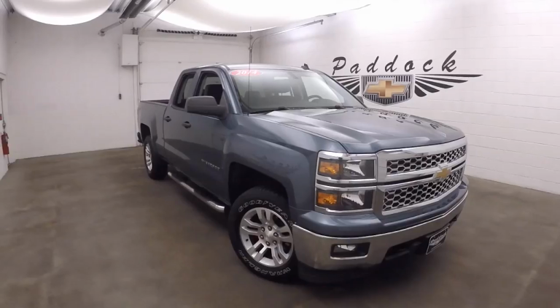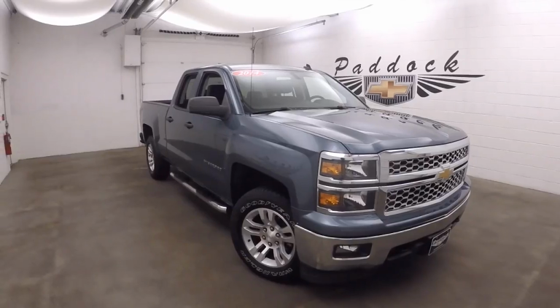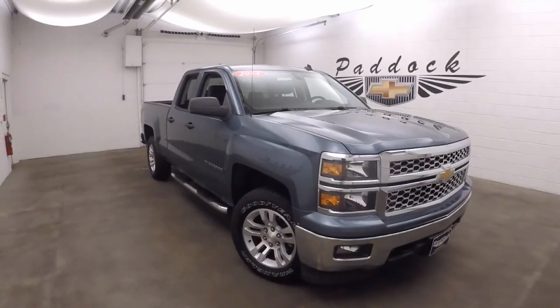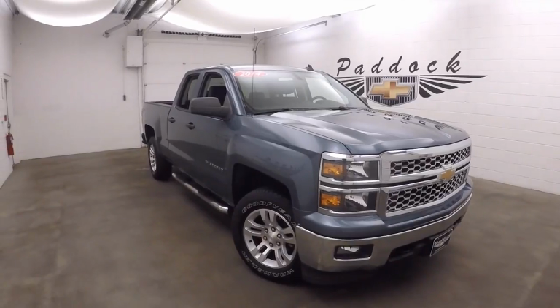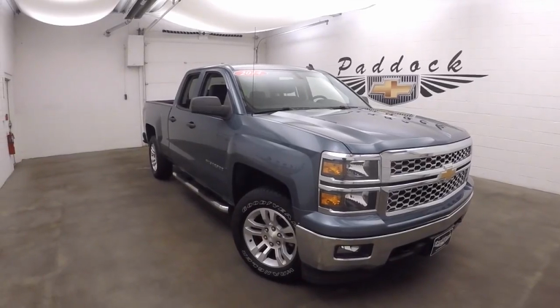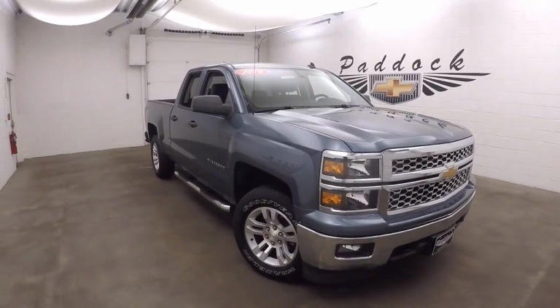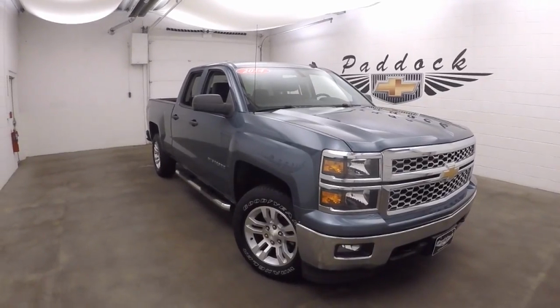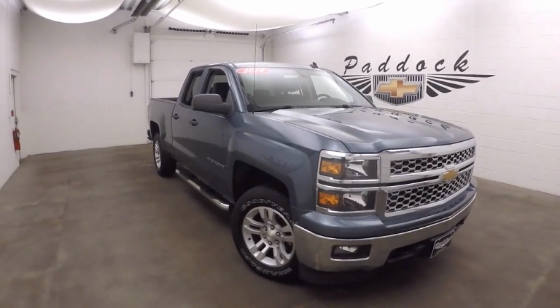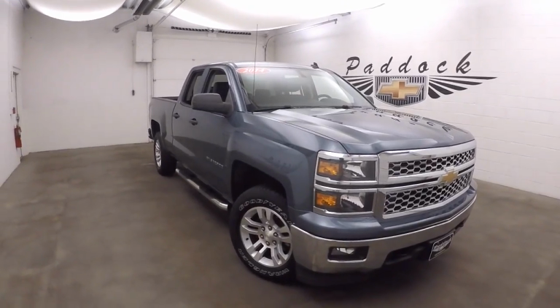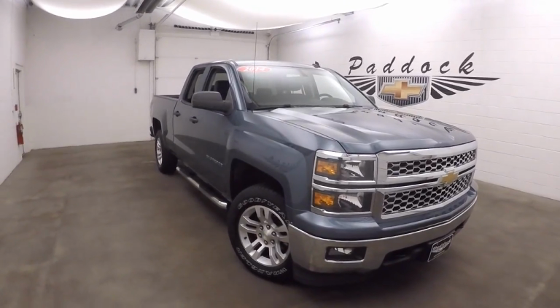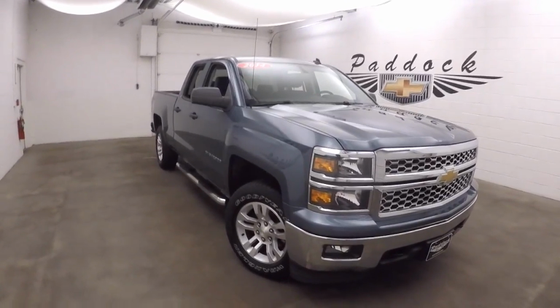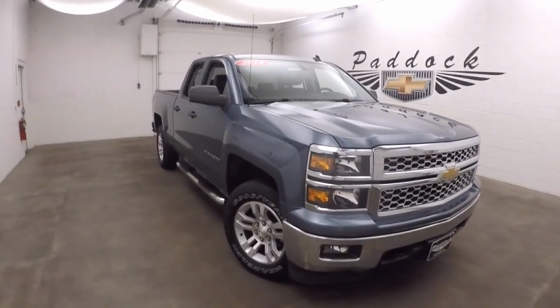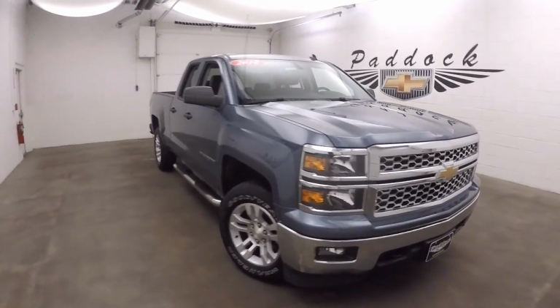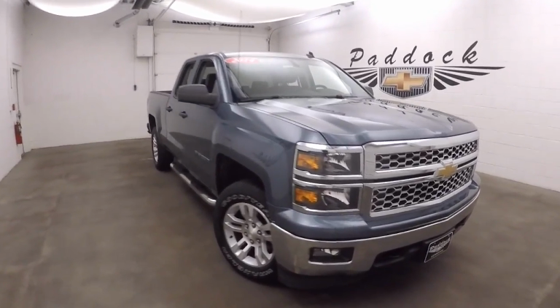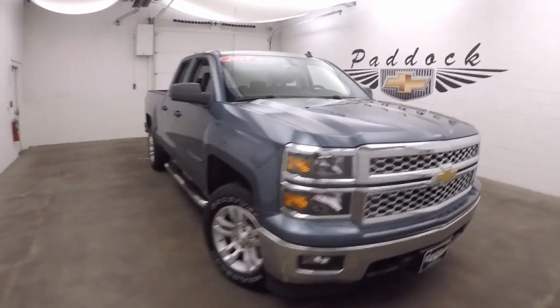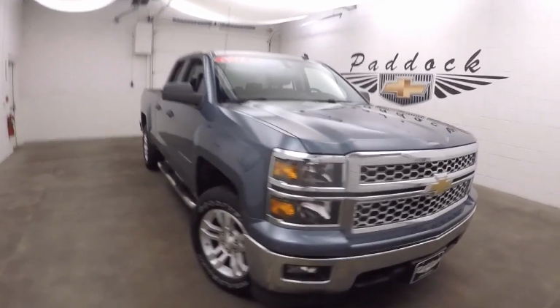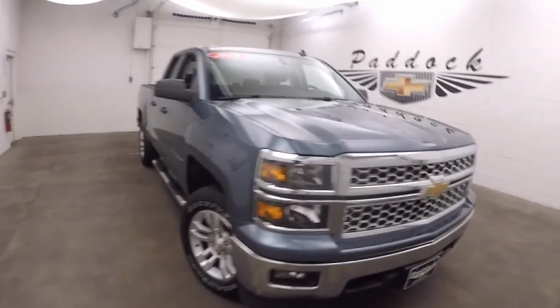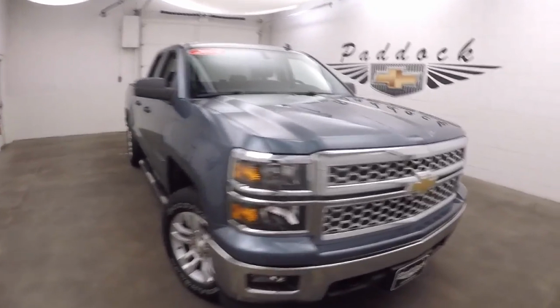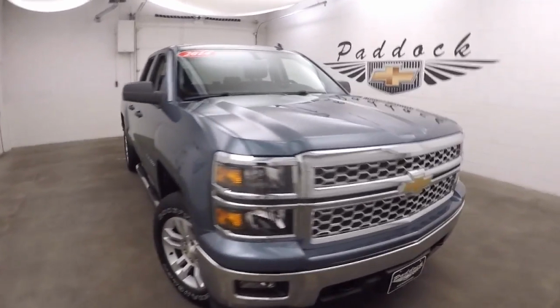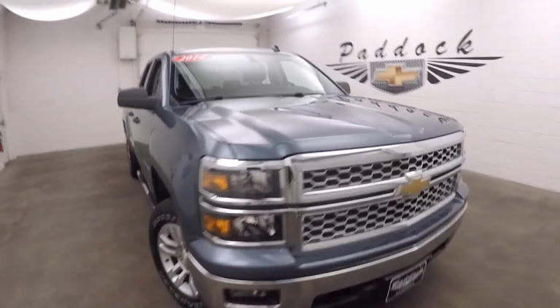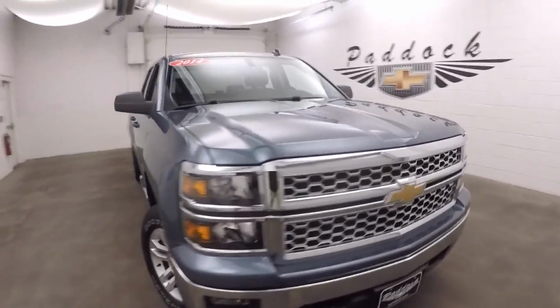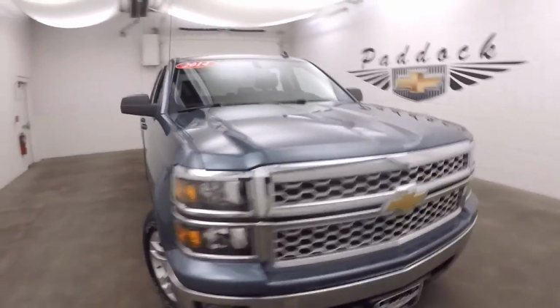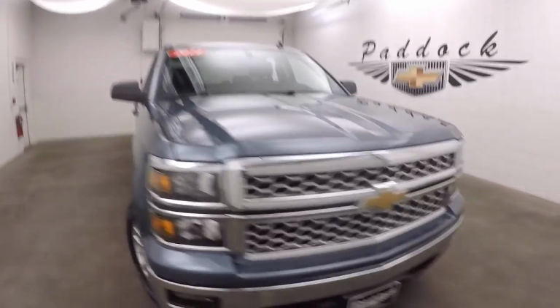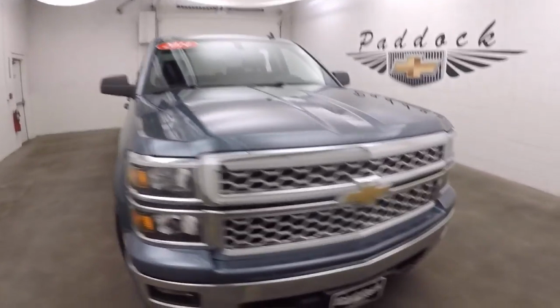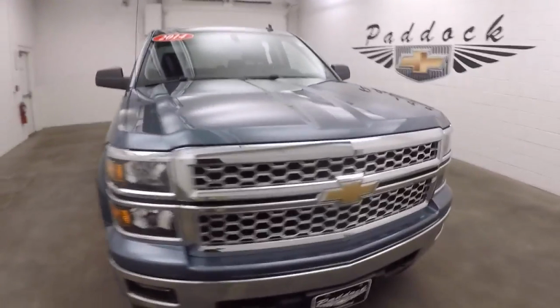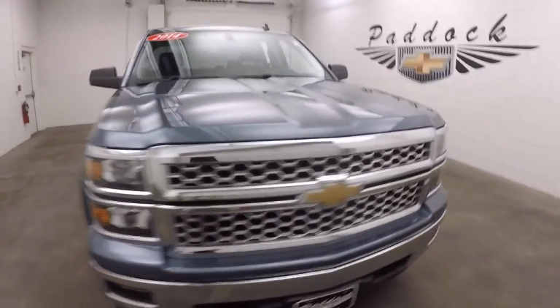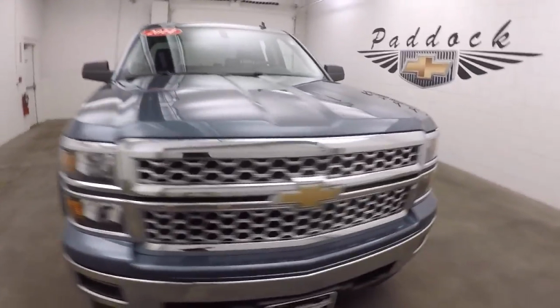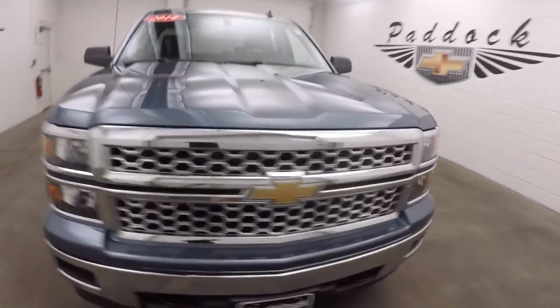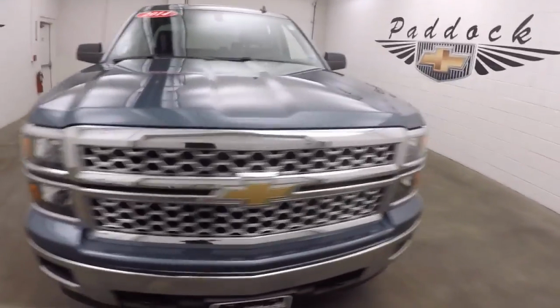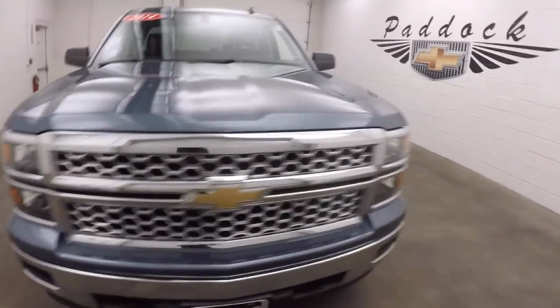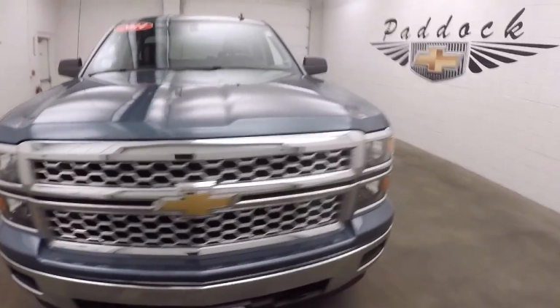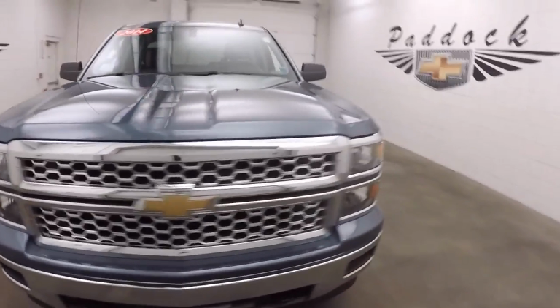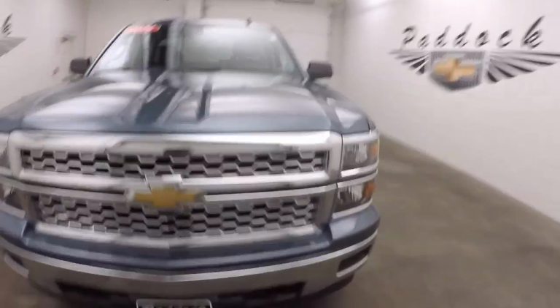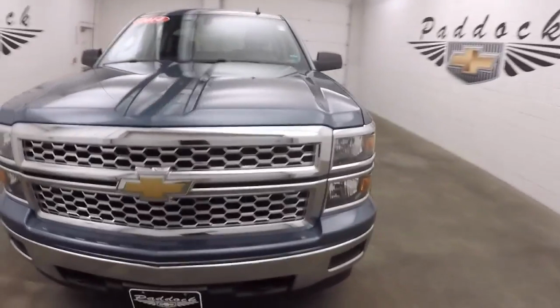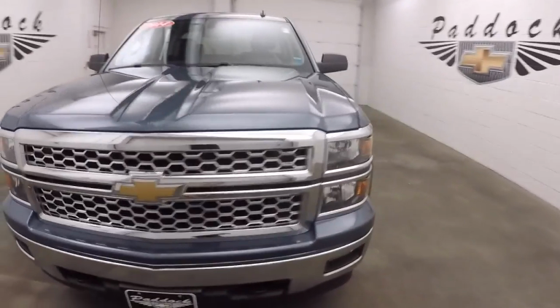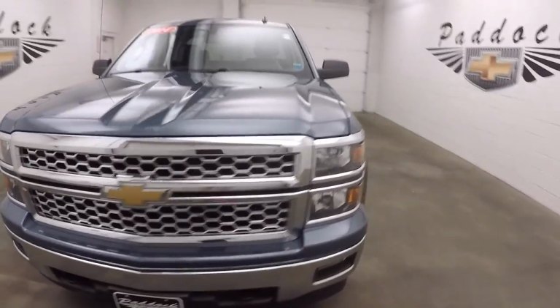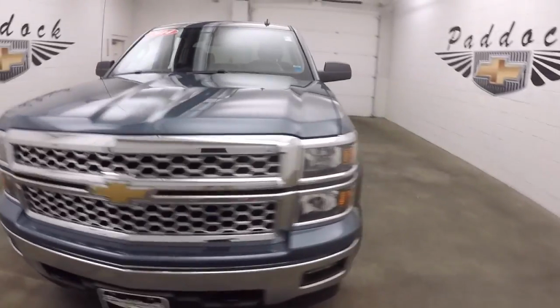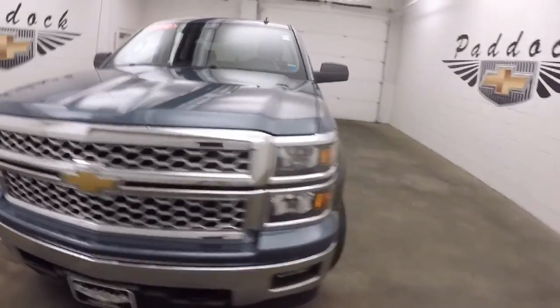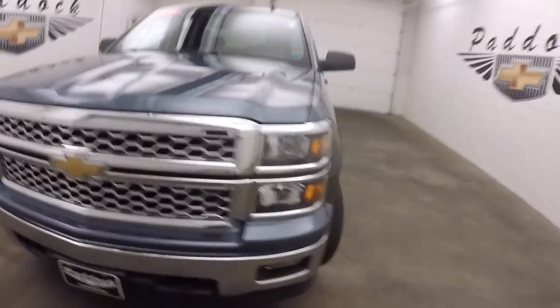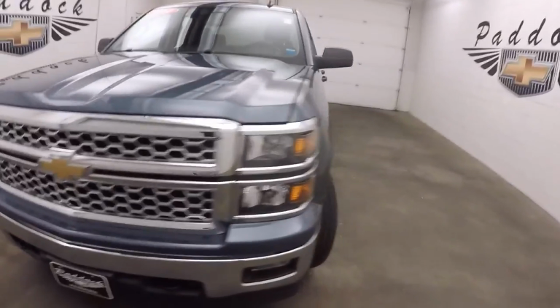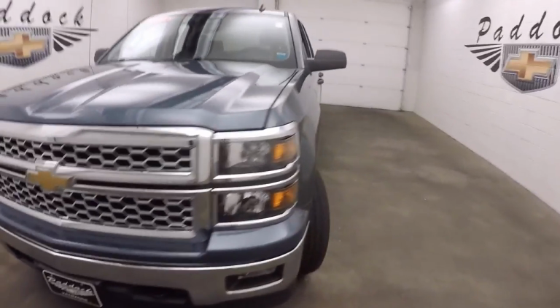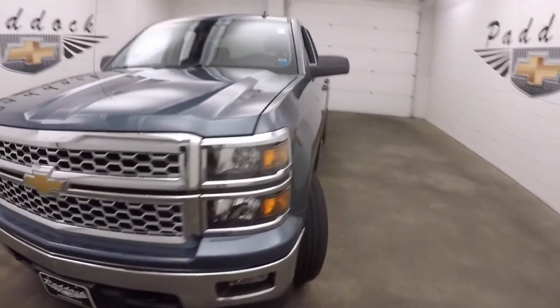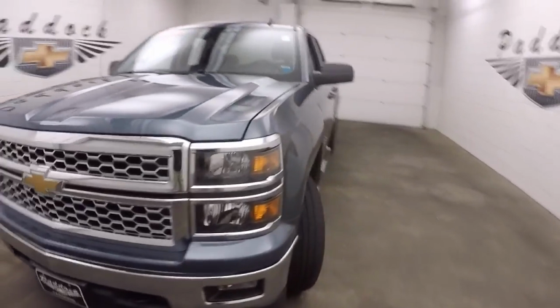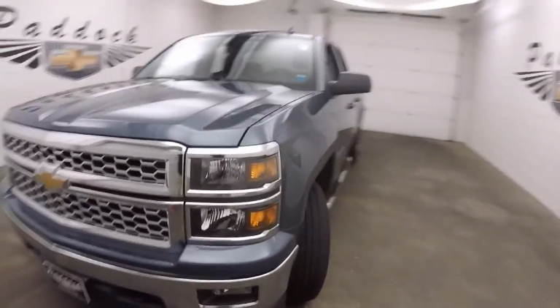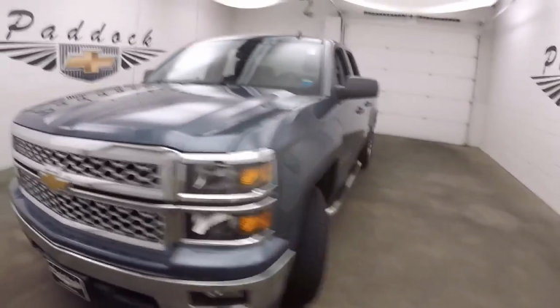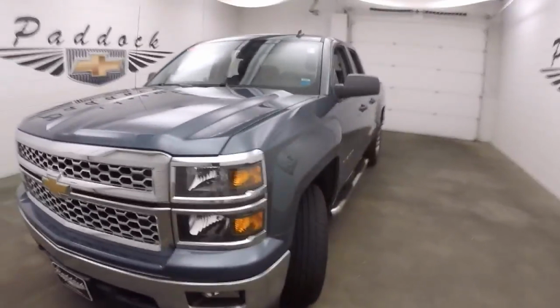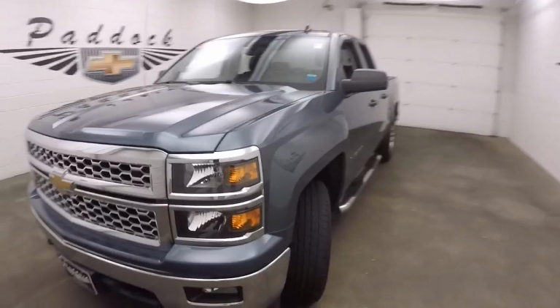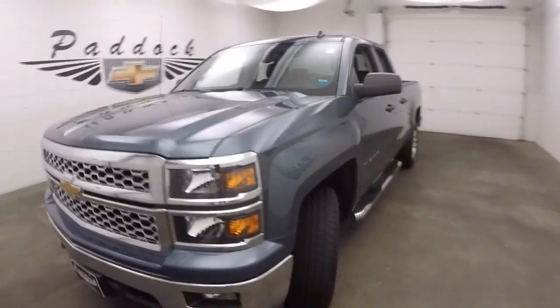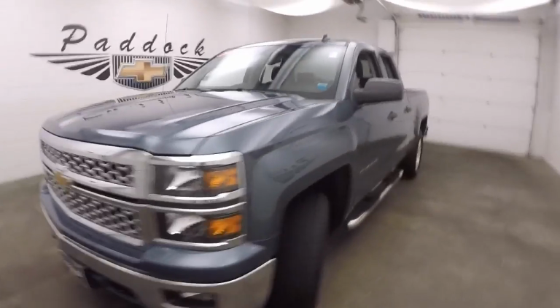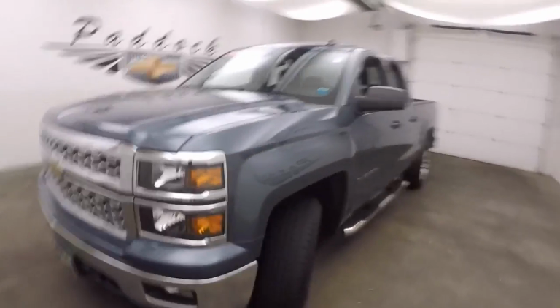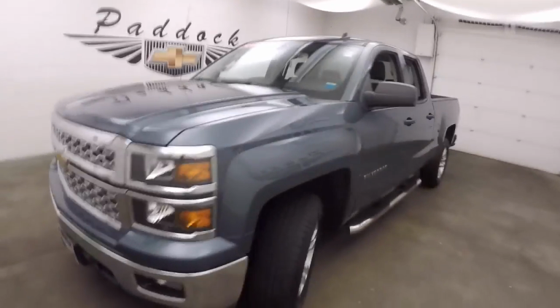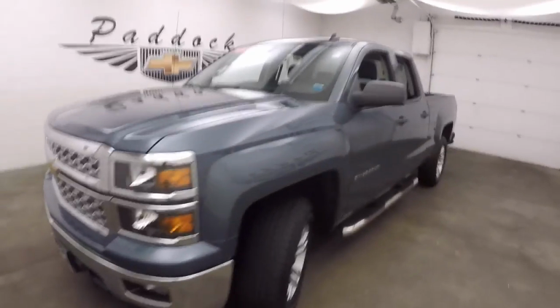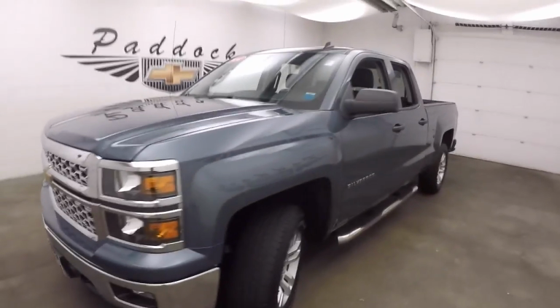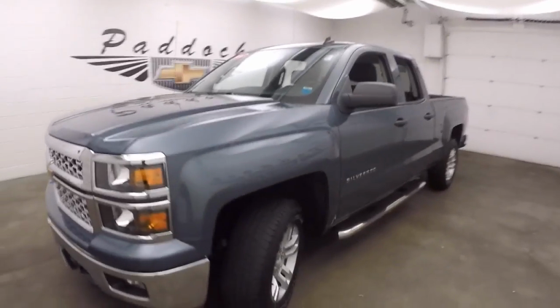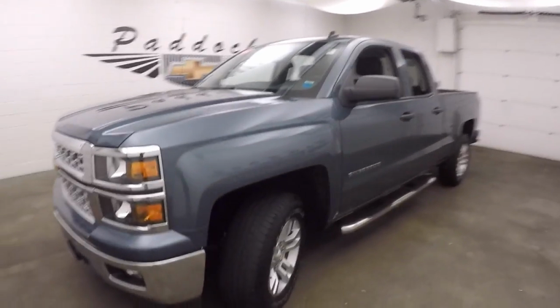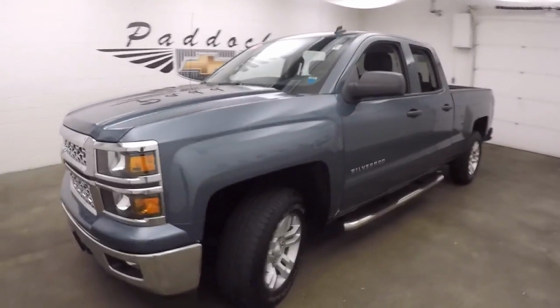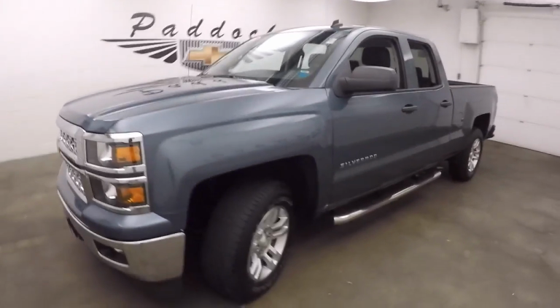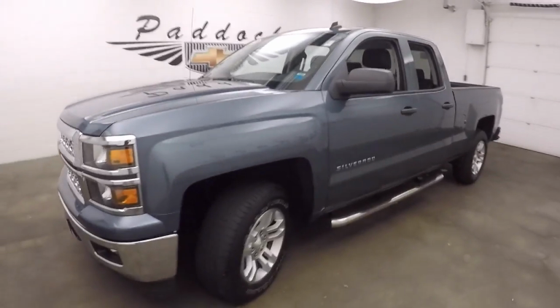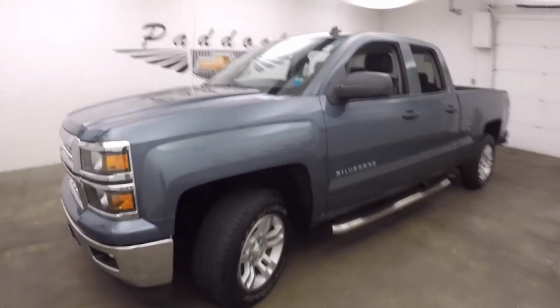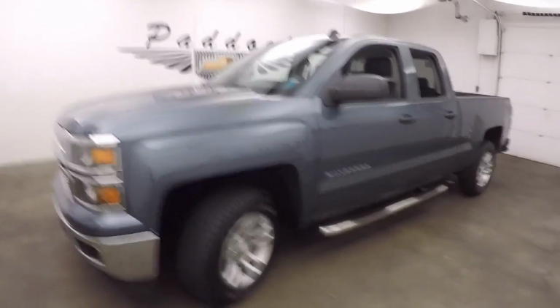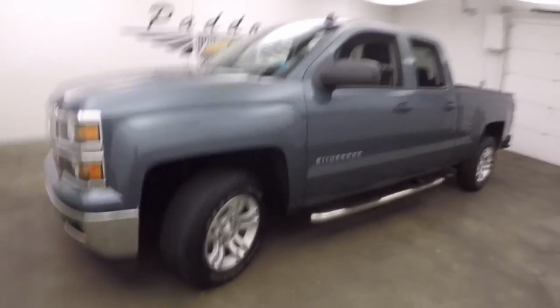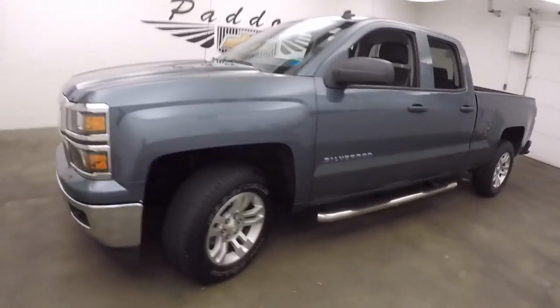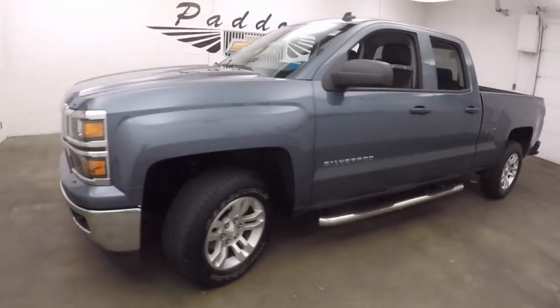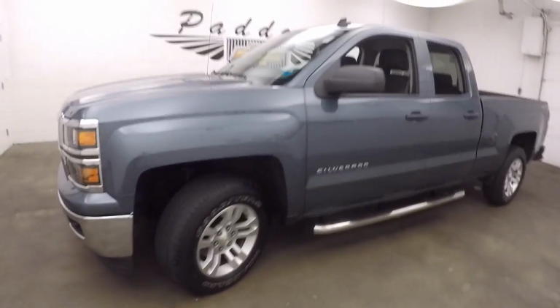This is a 2014 Chevy Silverado 1500. It's a 4x4. This is not a Z71.